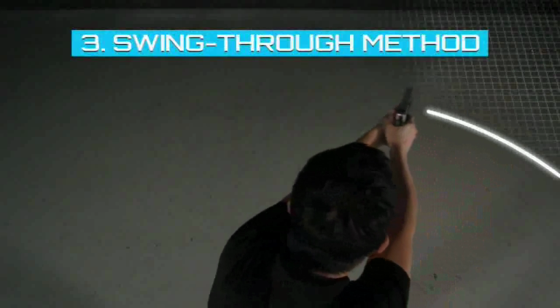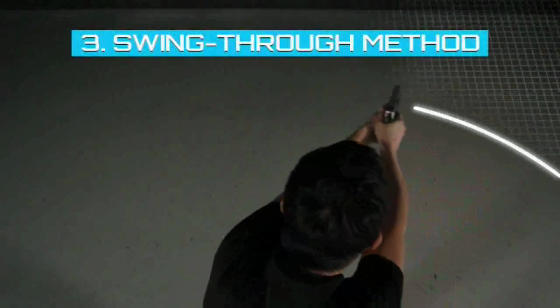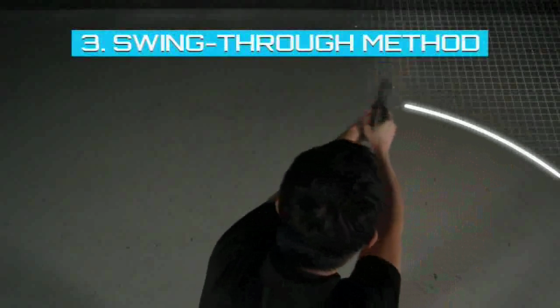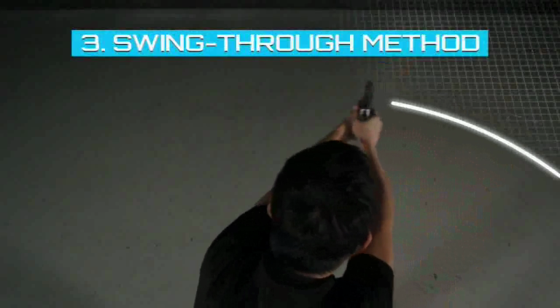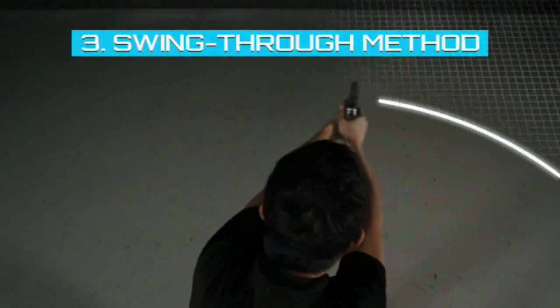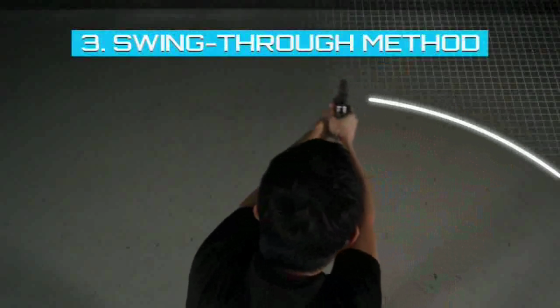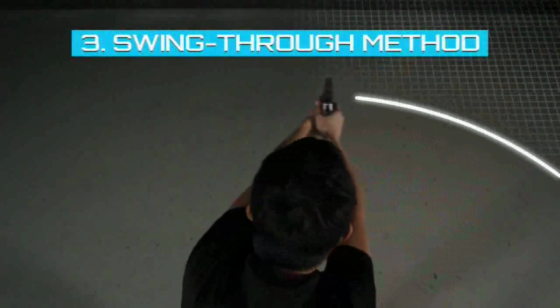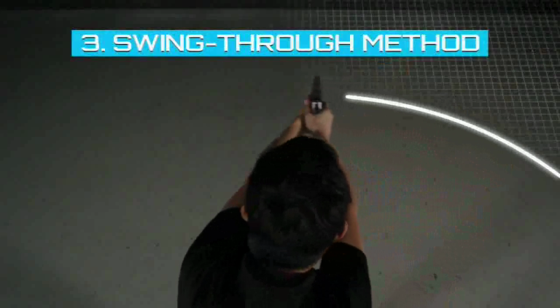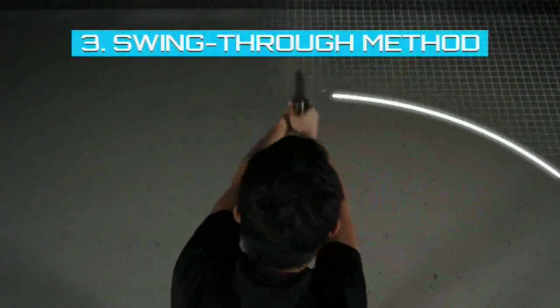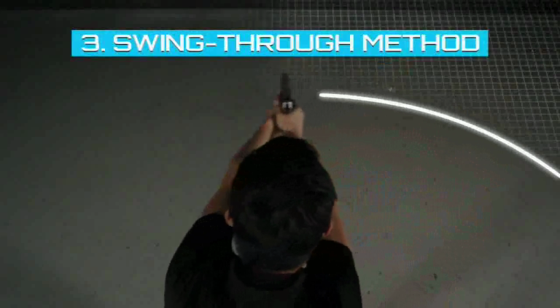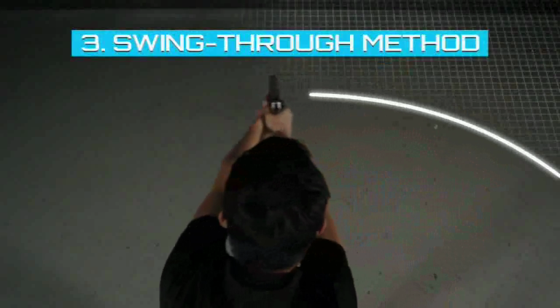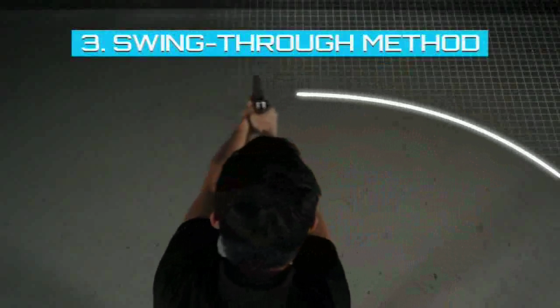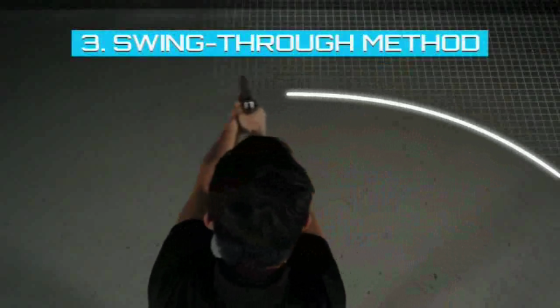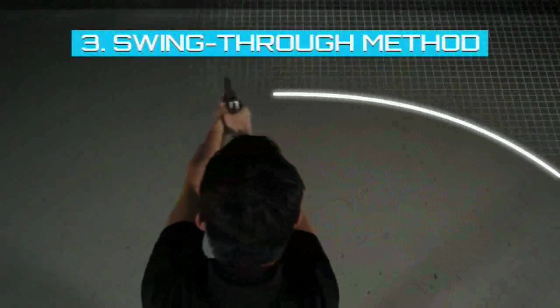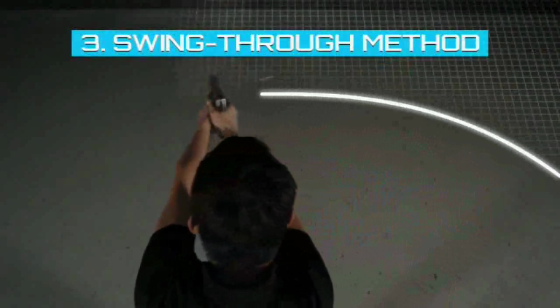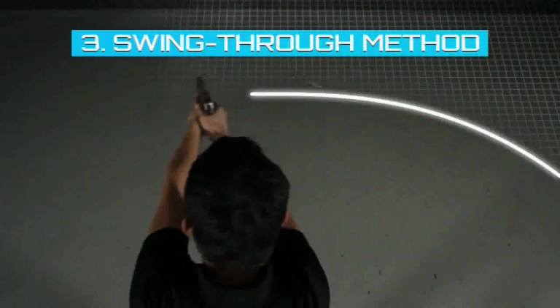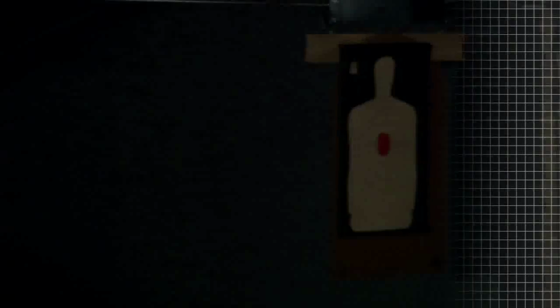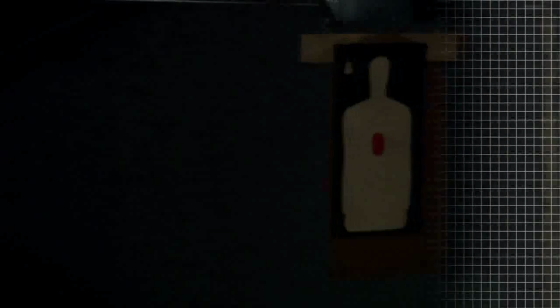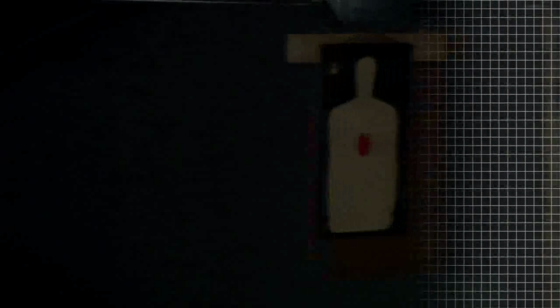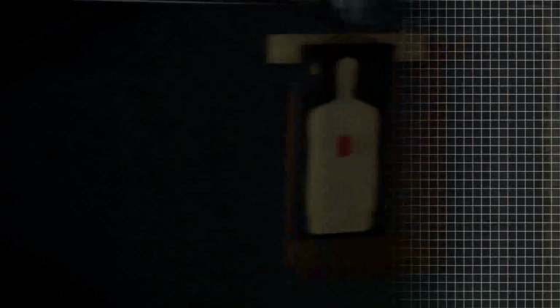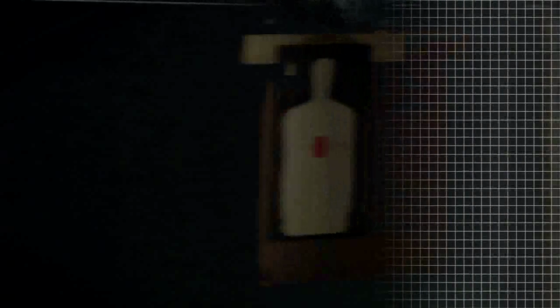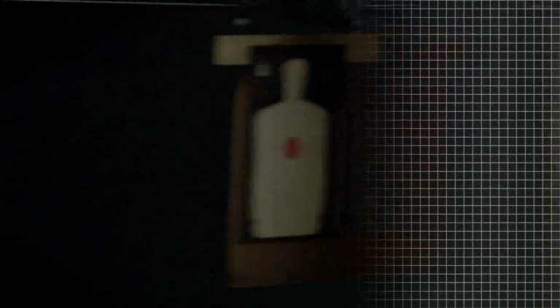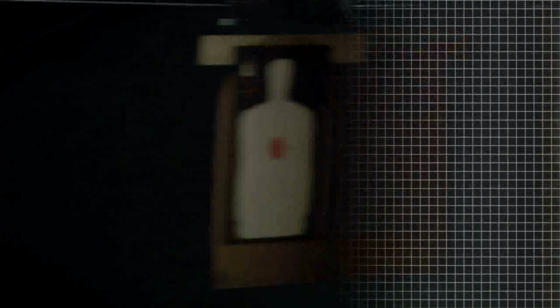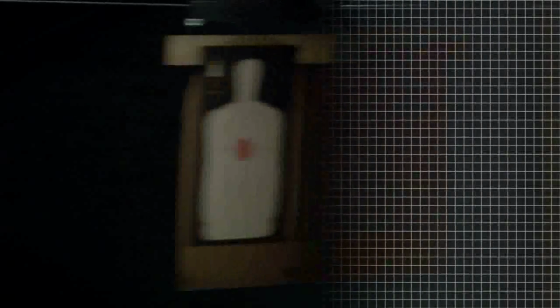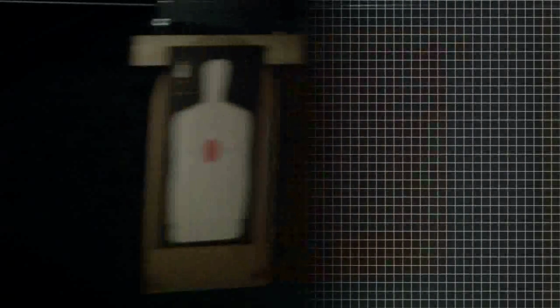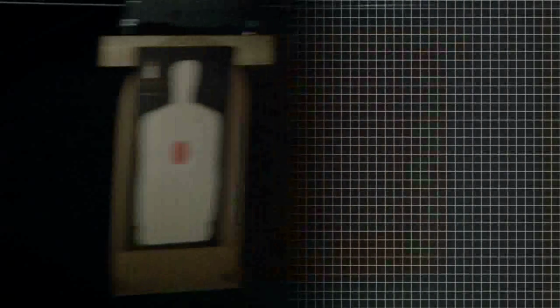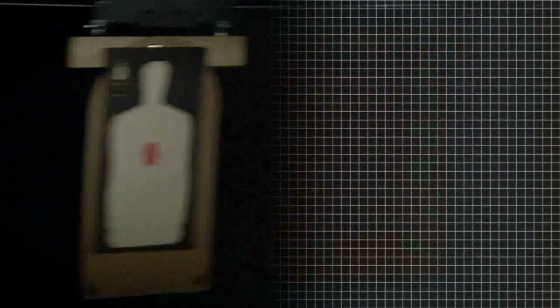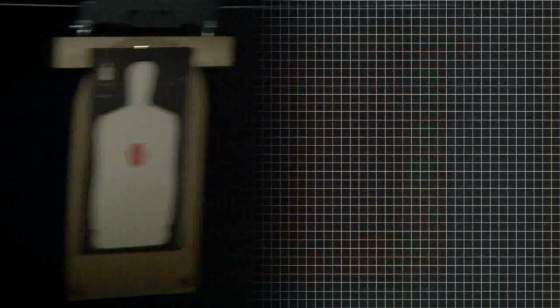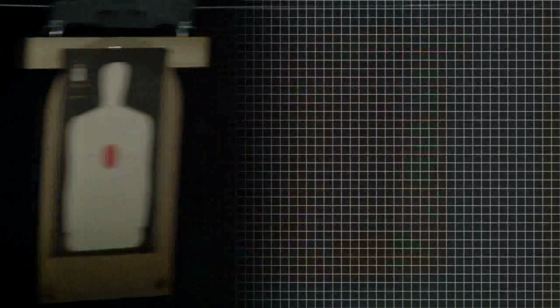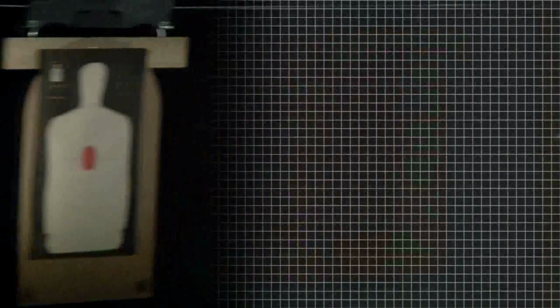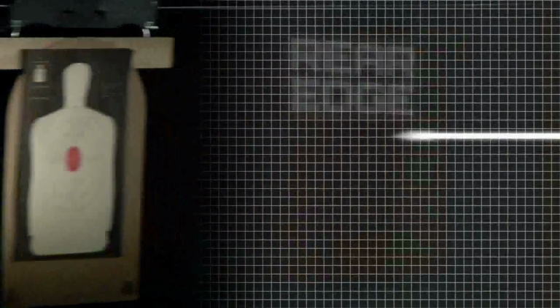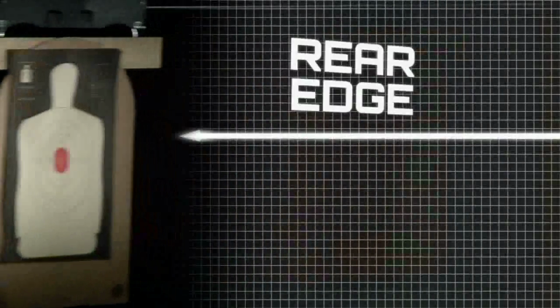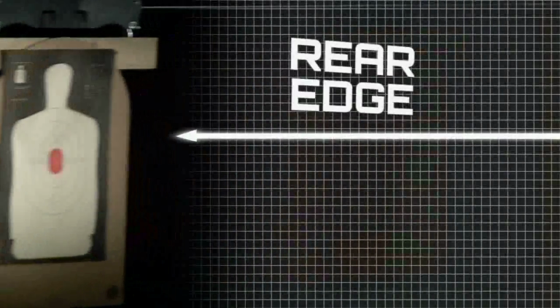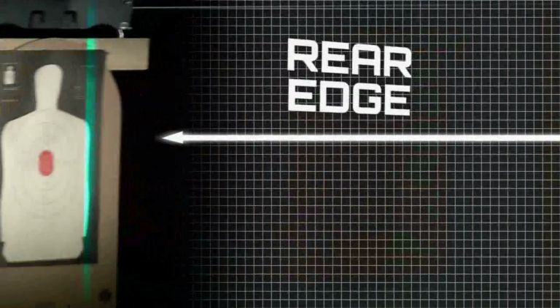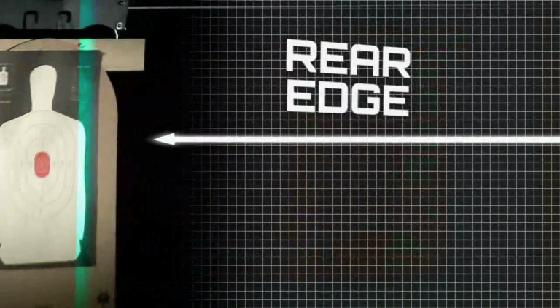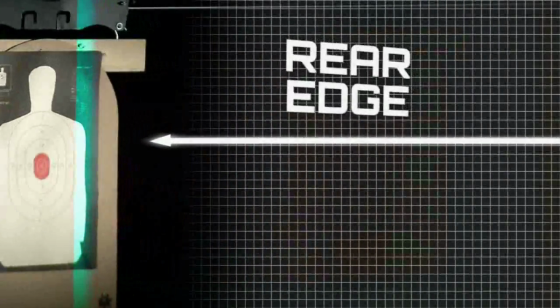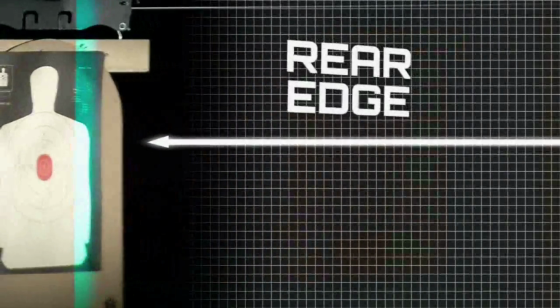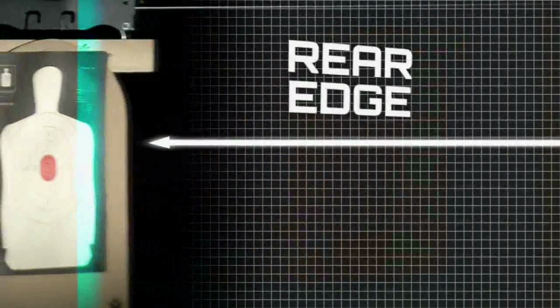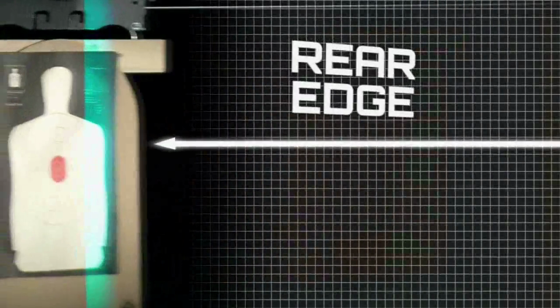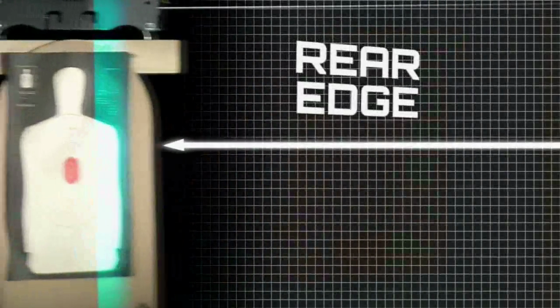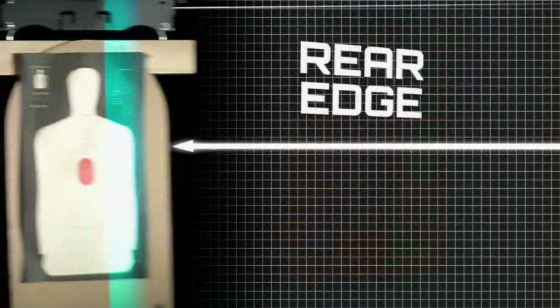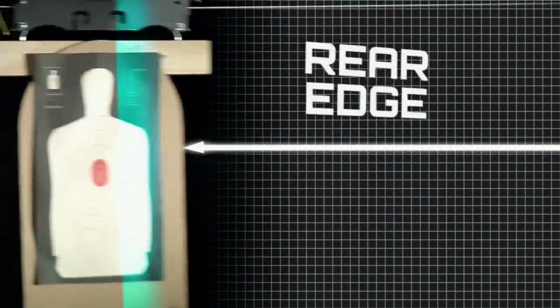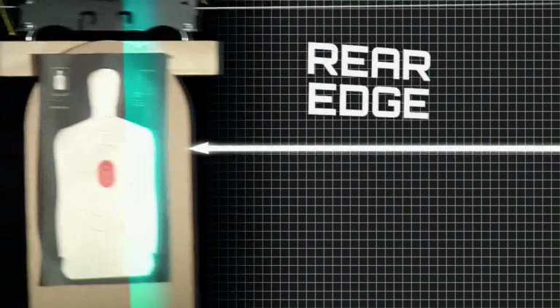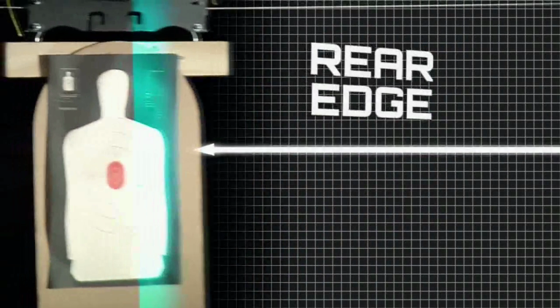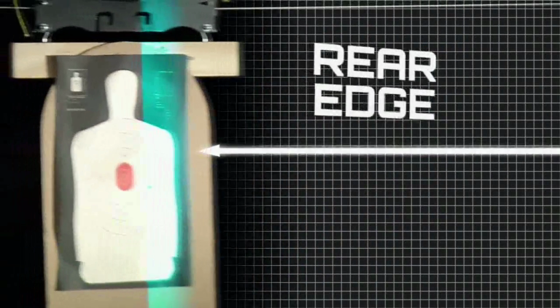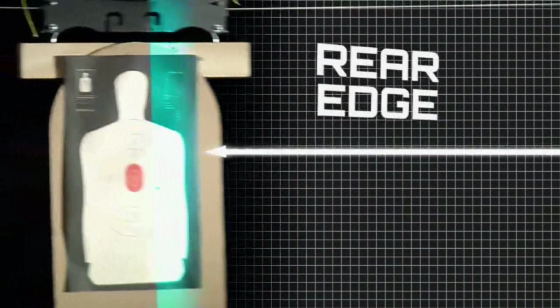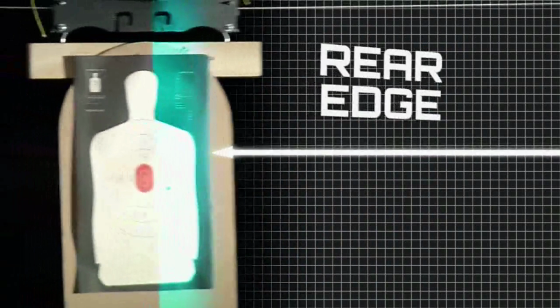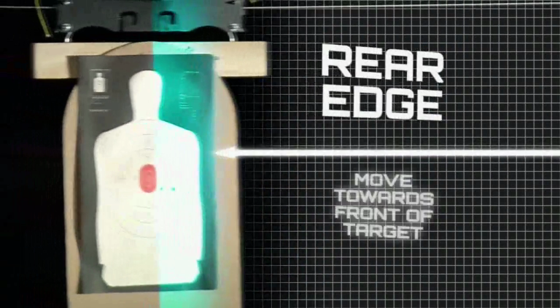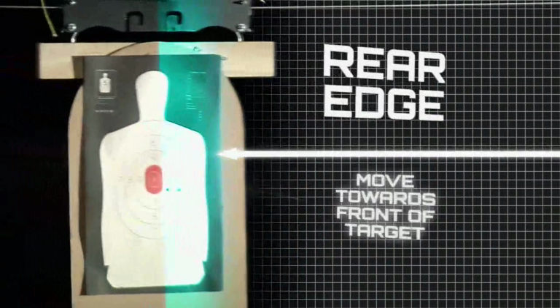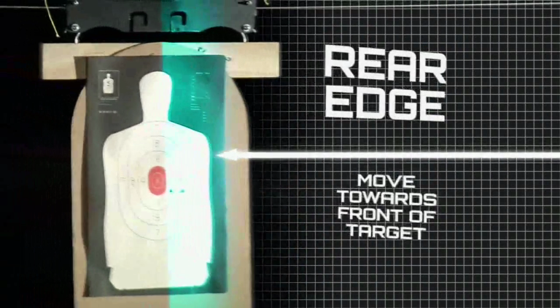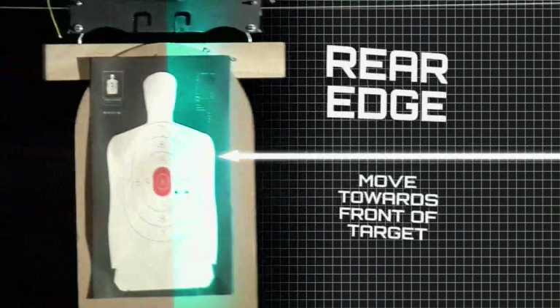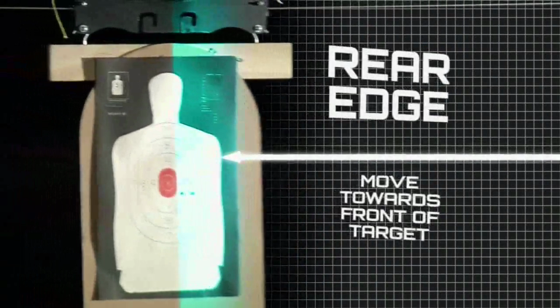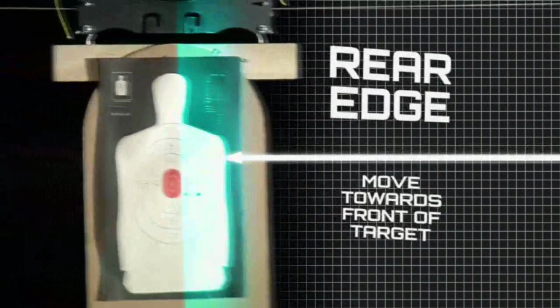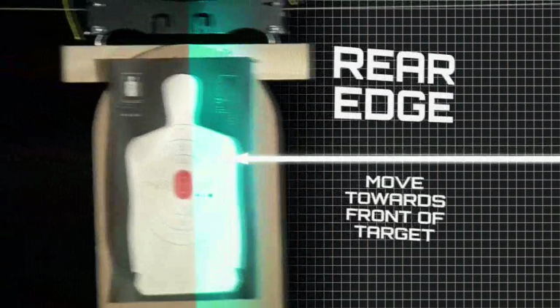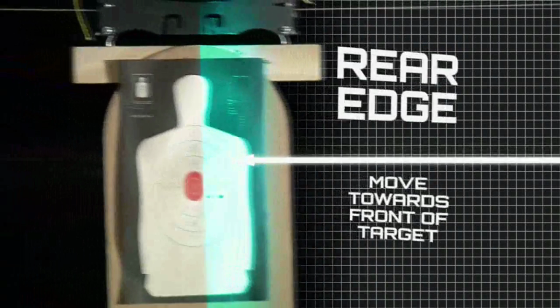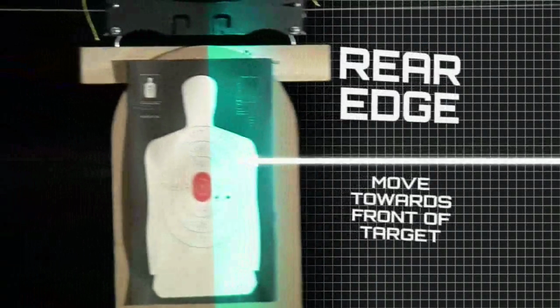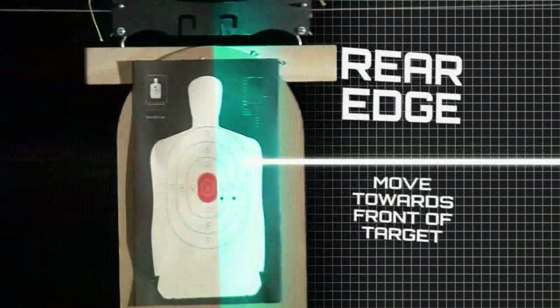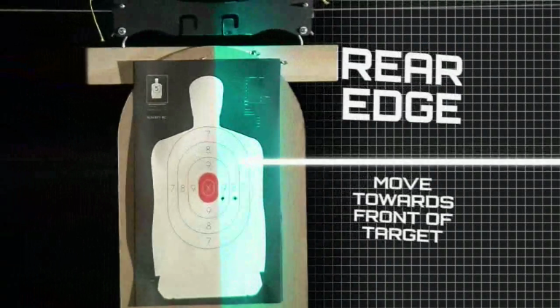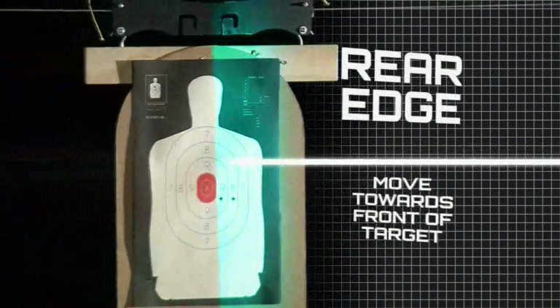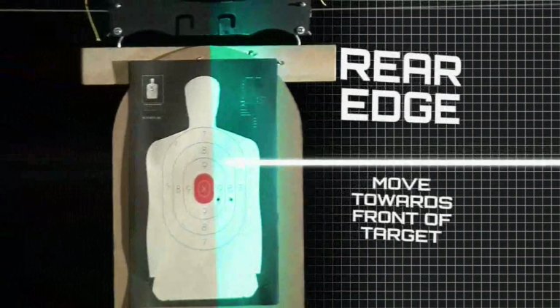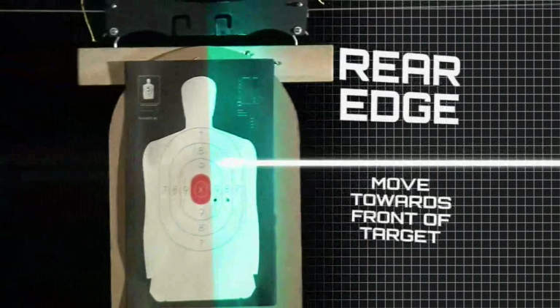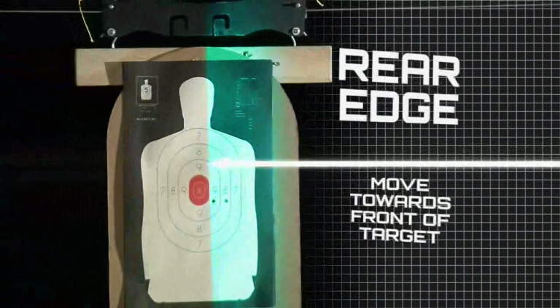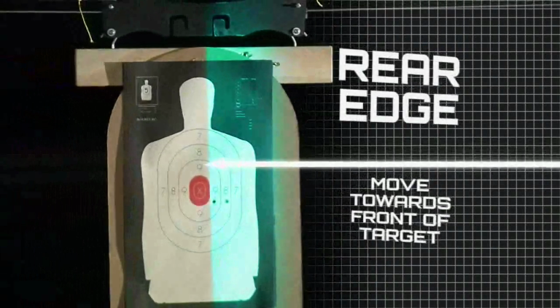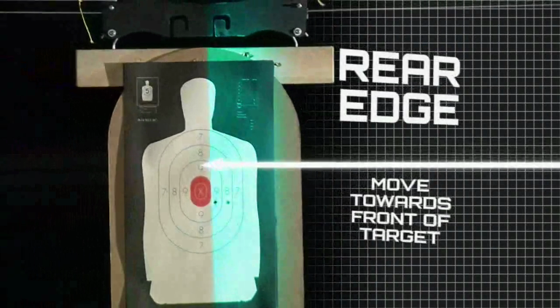Finally, the swing-through method has the shooter initiating fire at the rear edge of the target and moving the muzzle forward while continuing to fire.